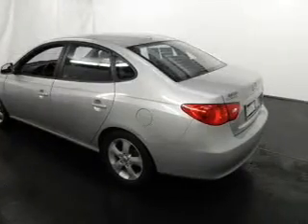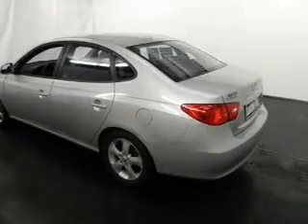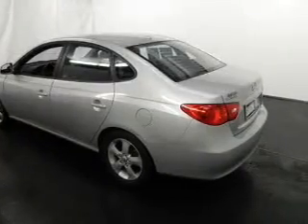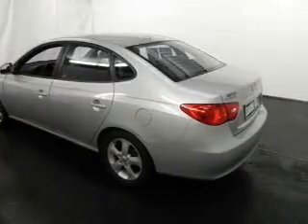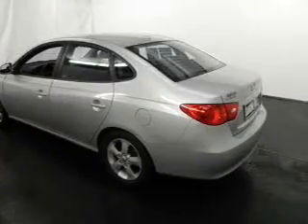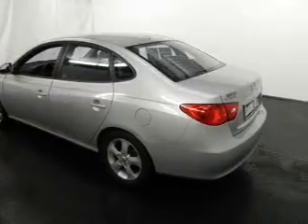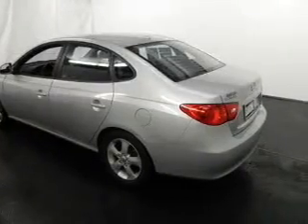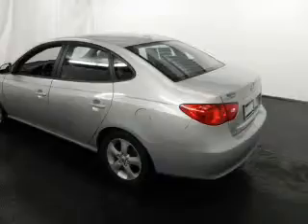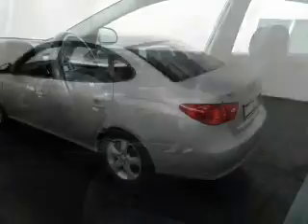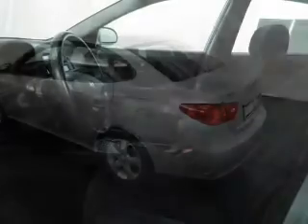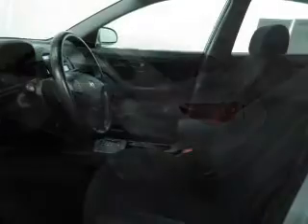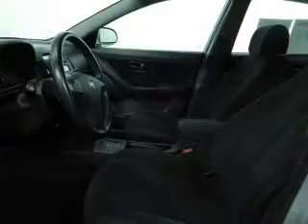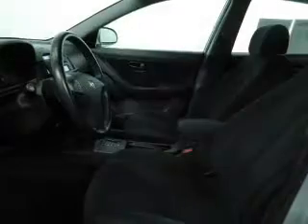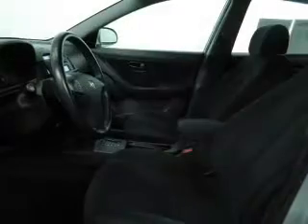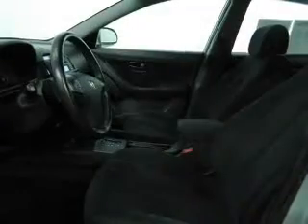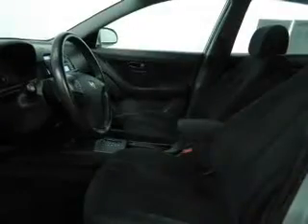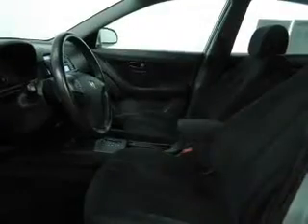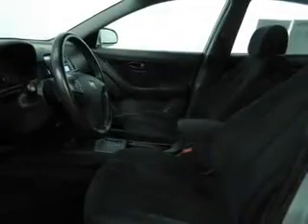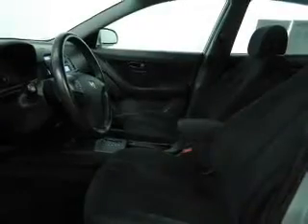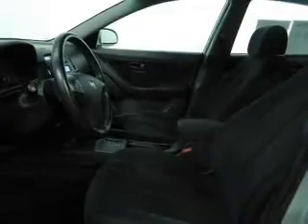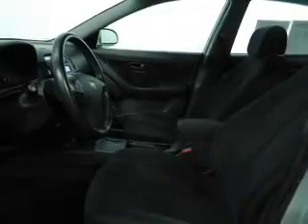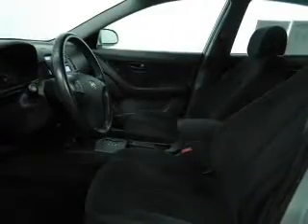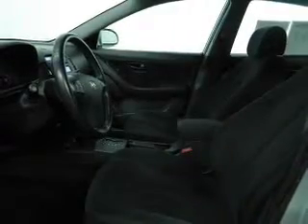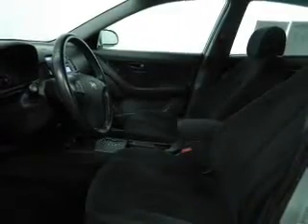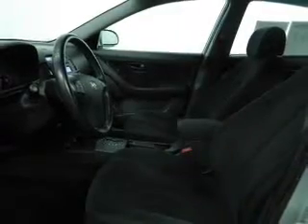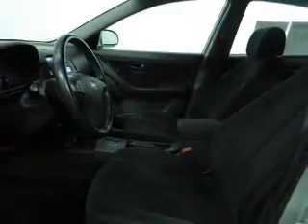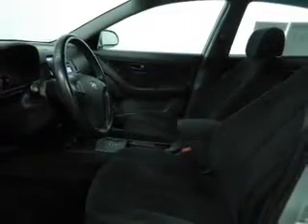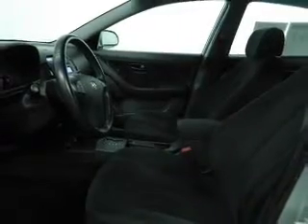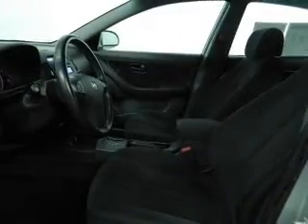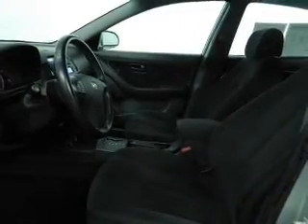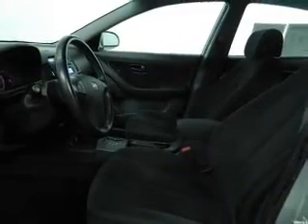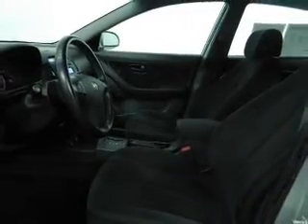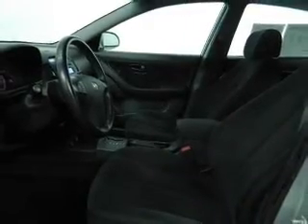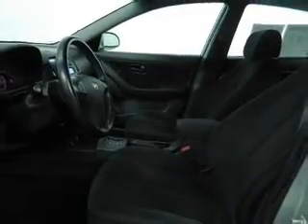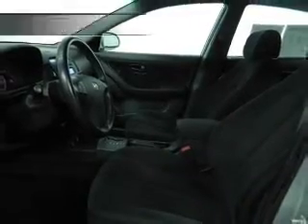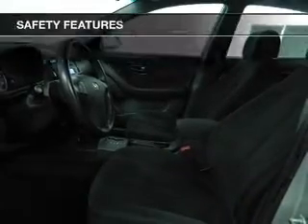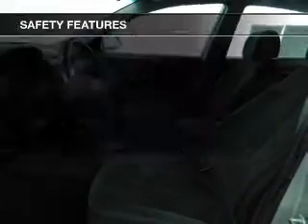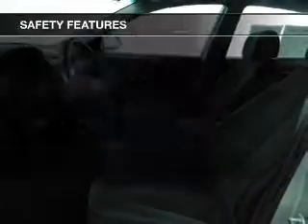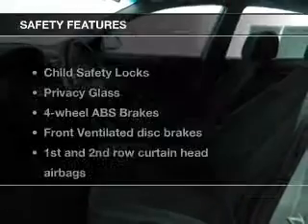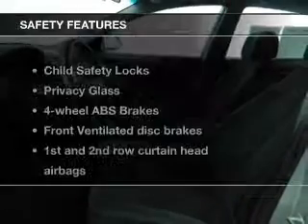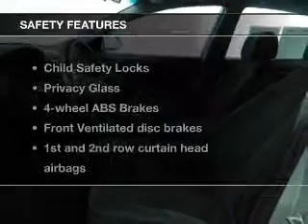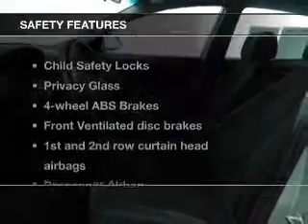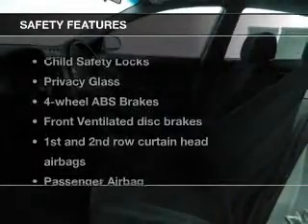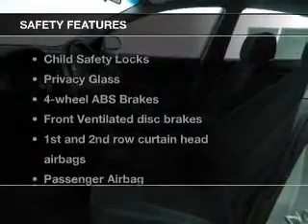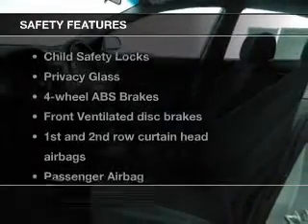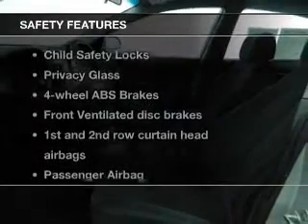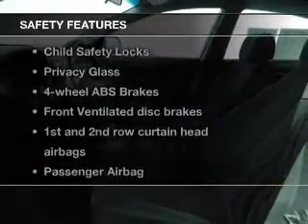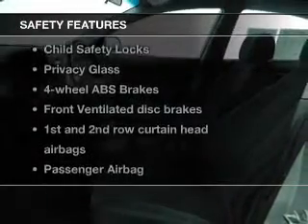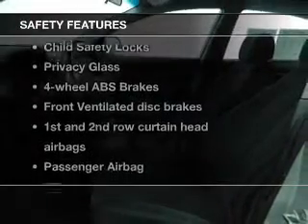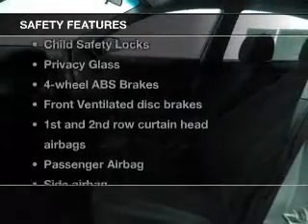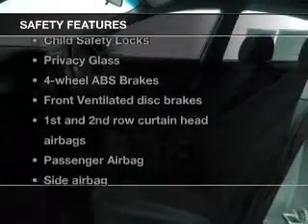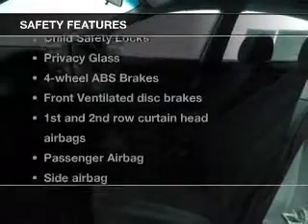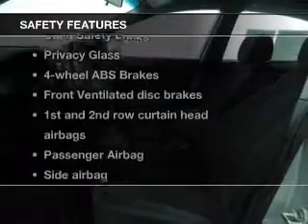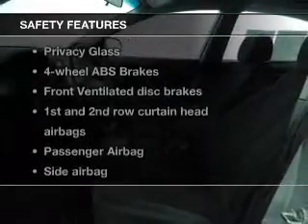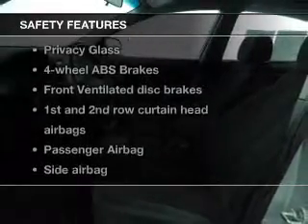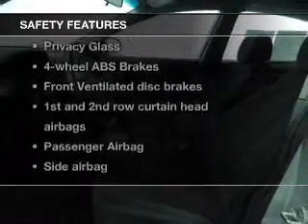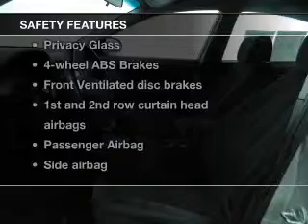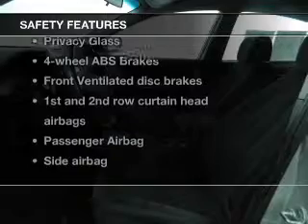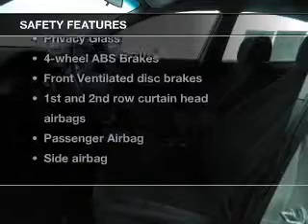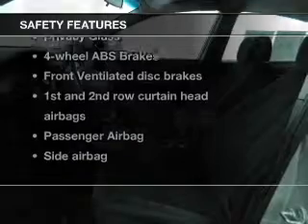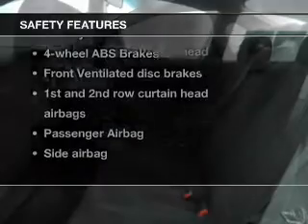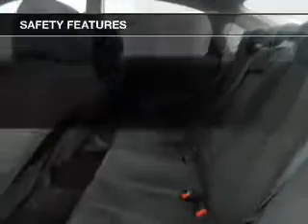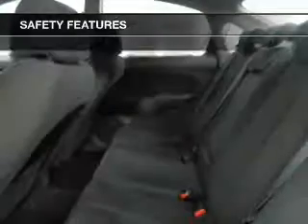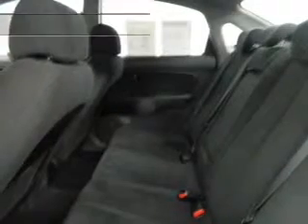Power door locks, power windows, power mirrors, power steering. And for your peace of mind, the following safety equipment is included.